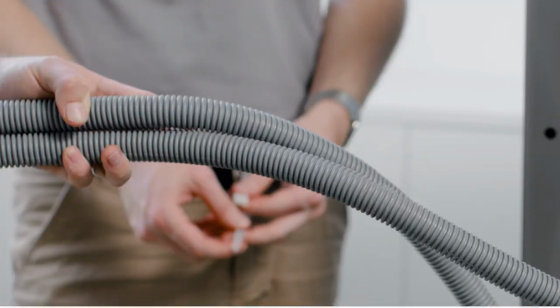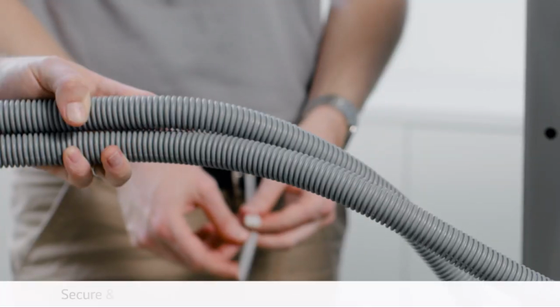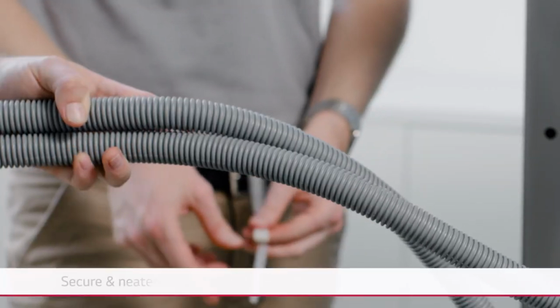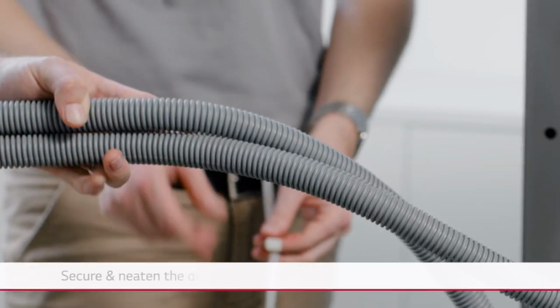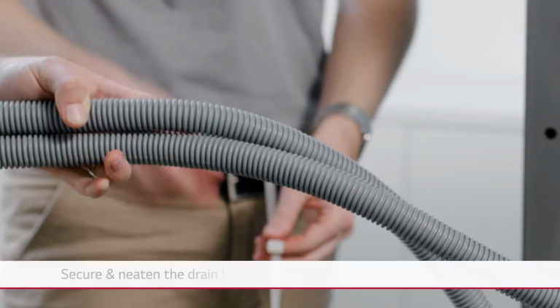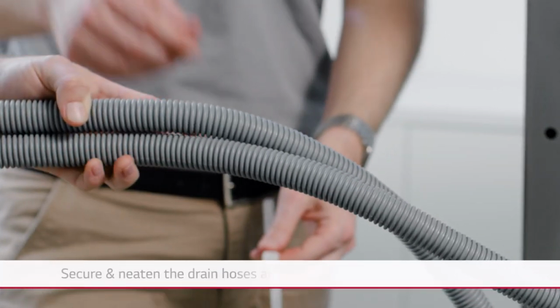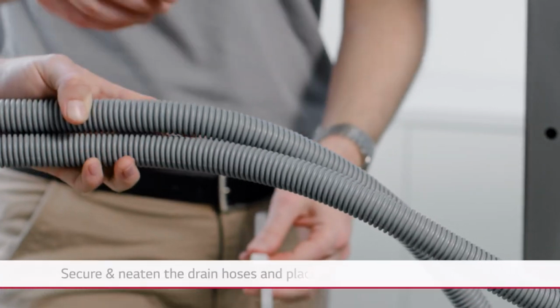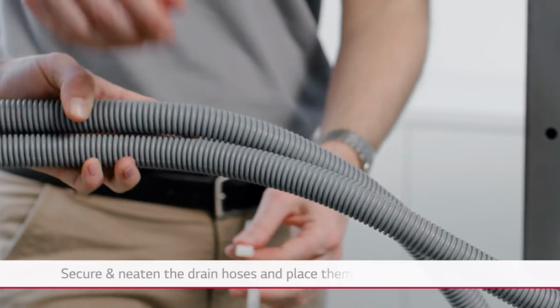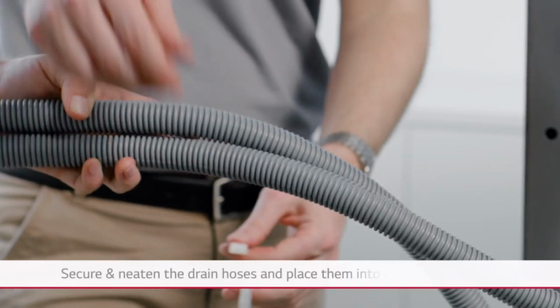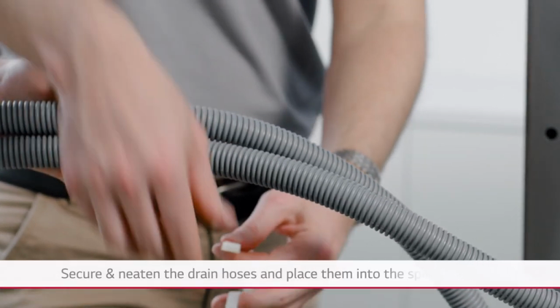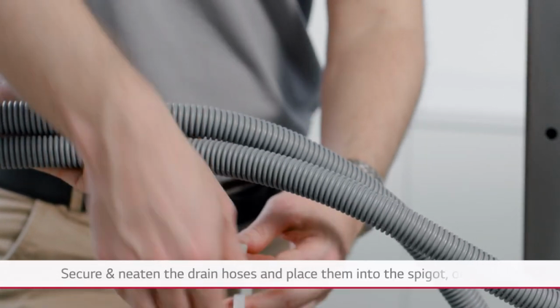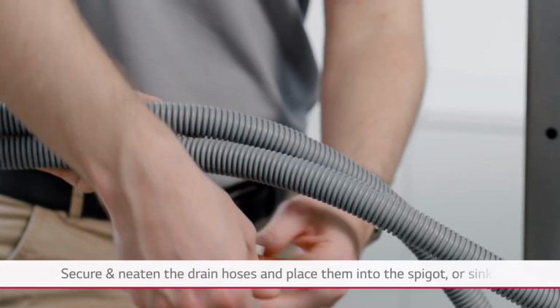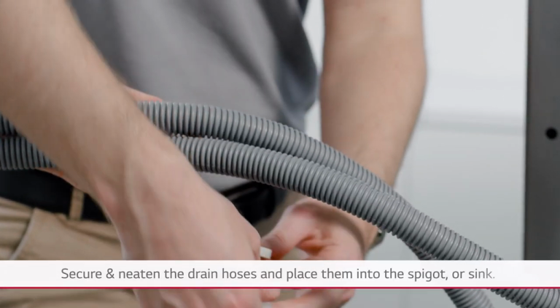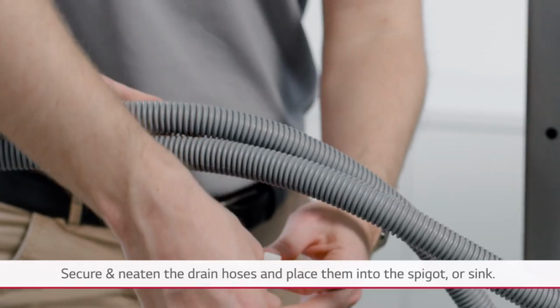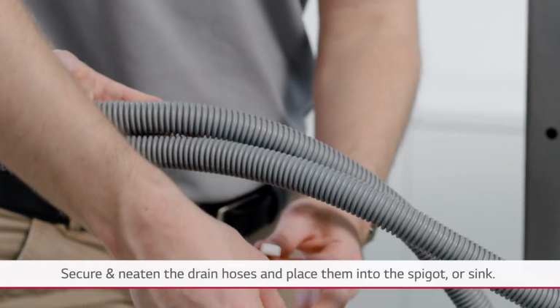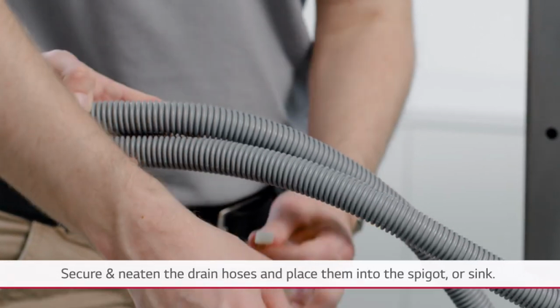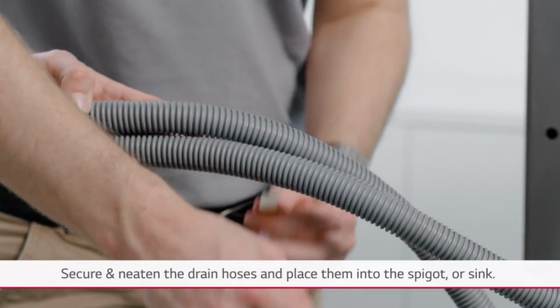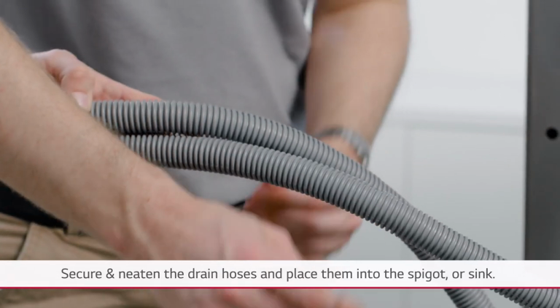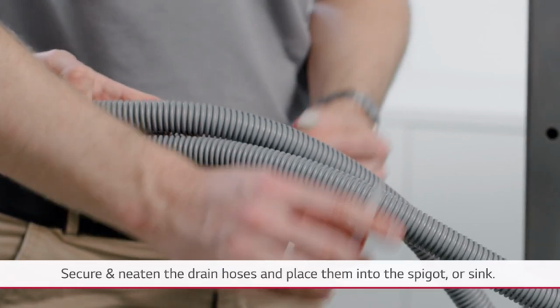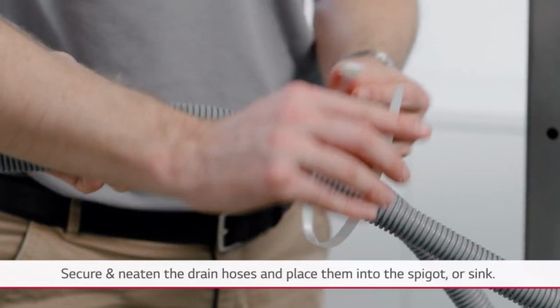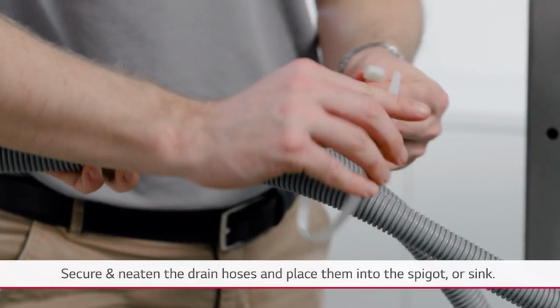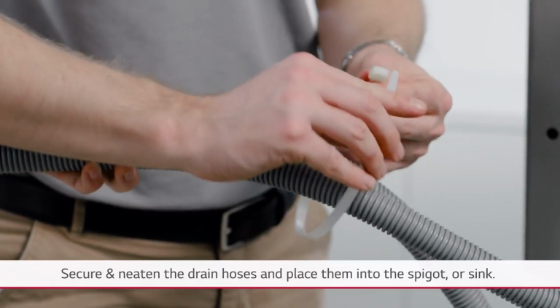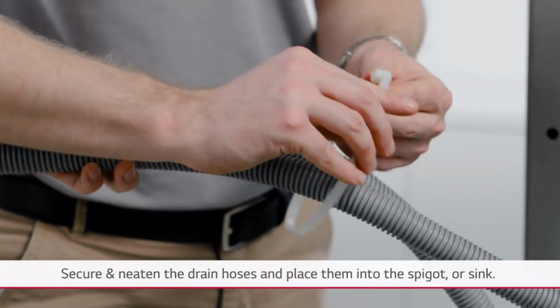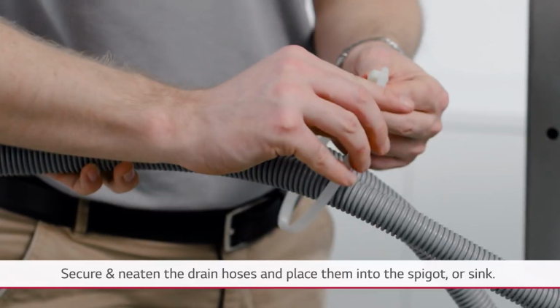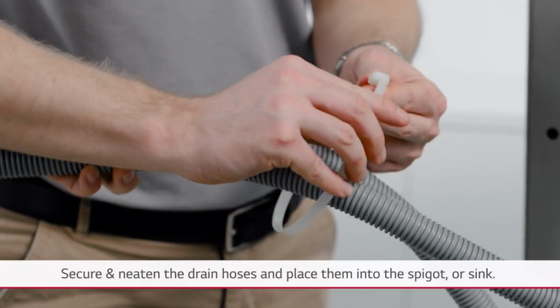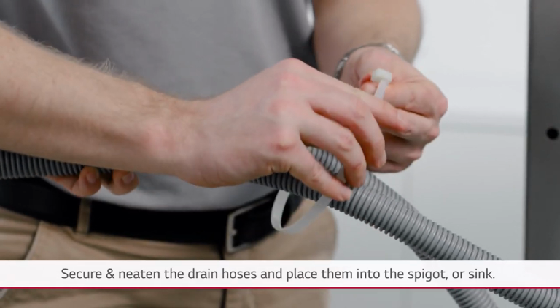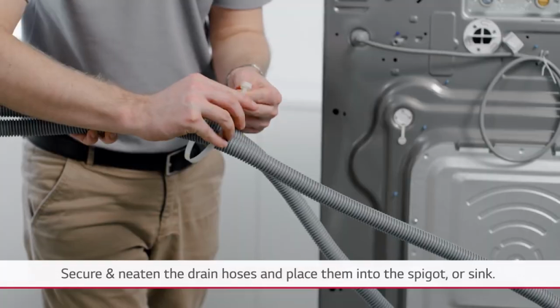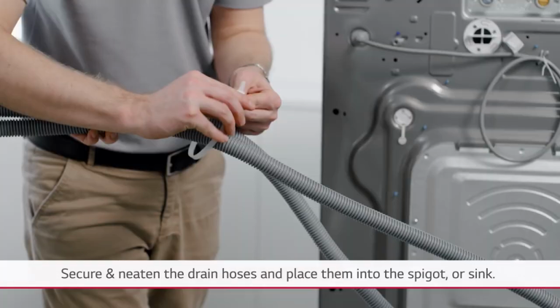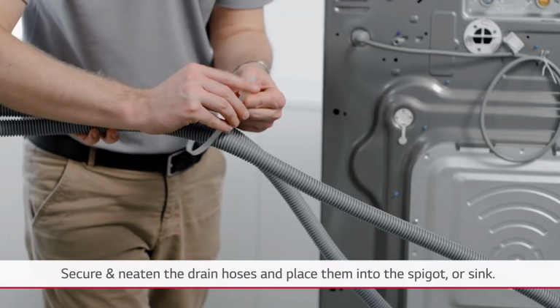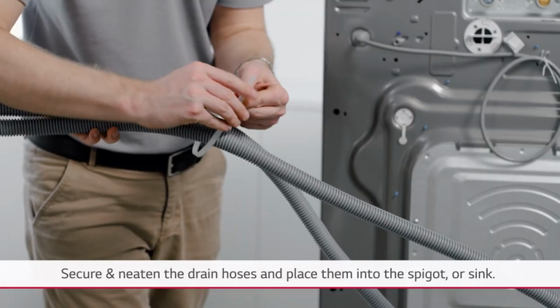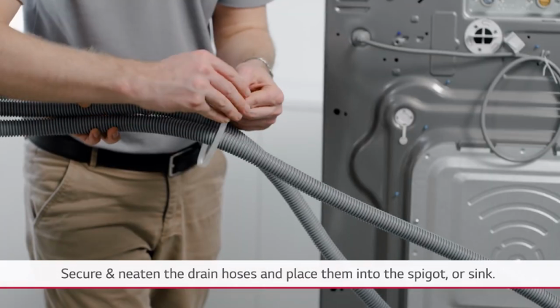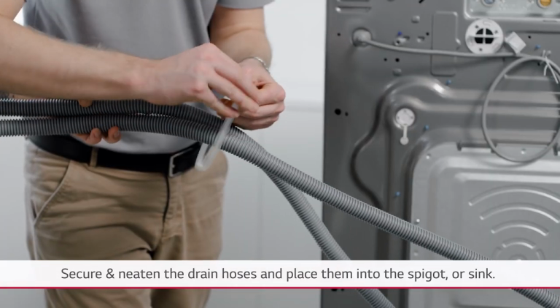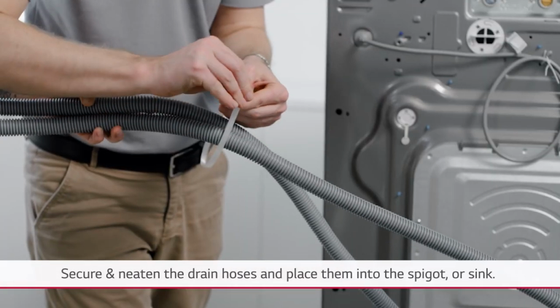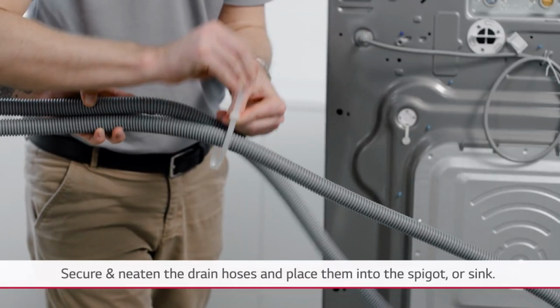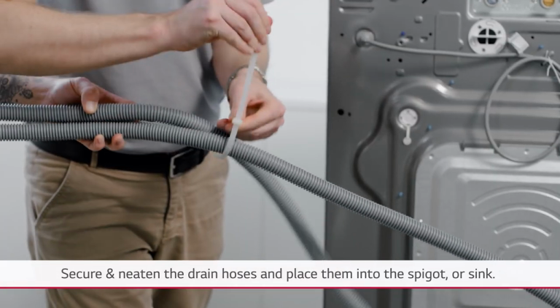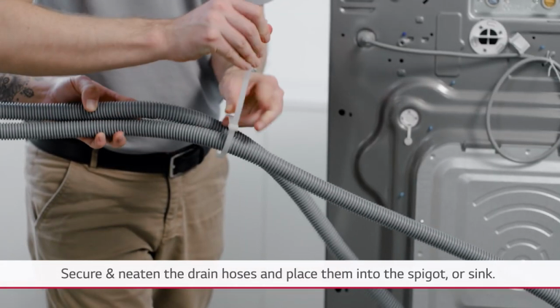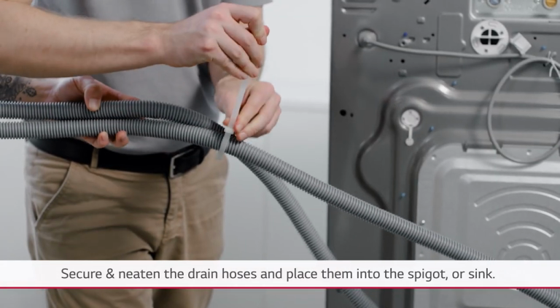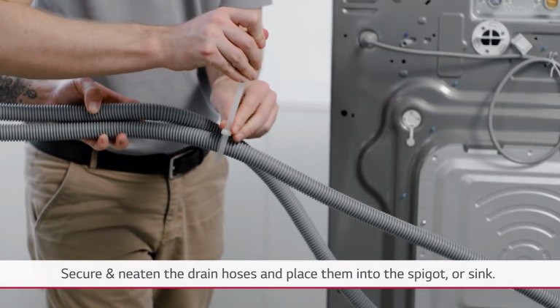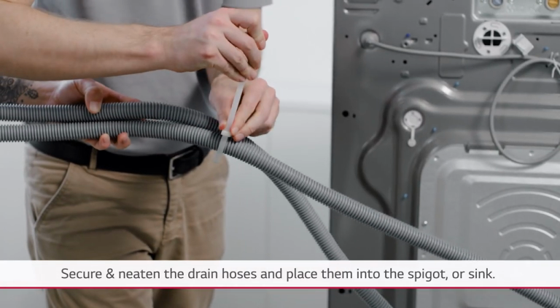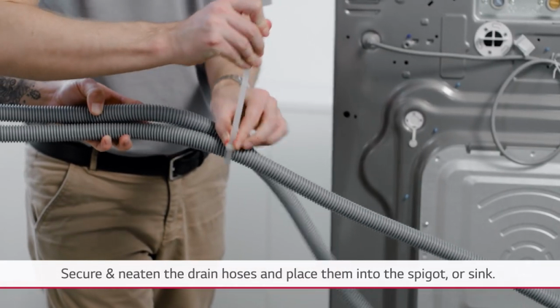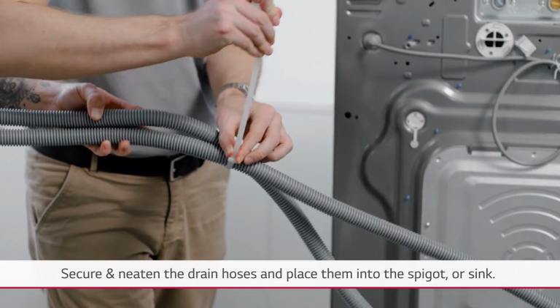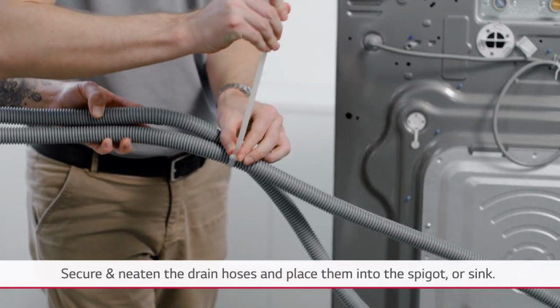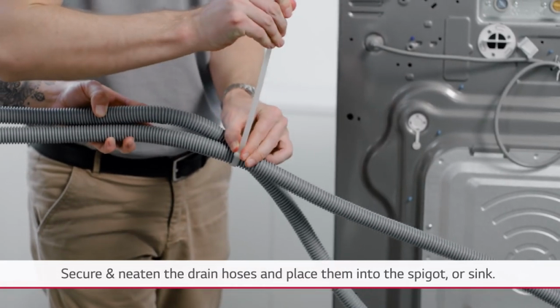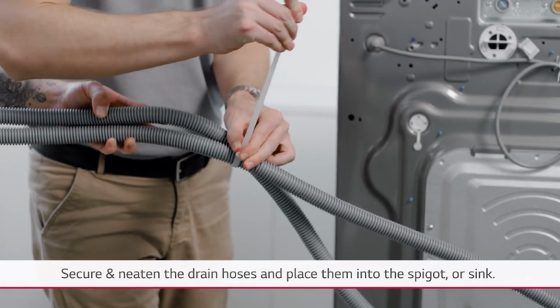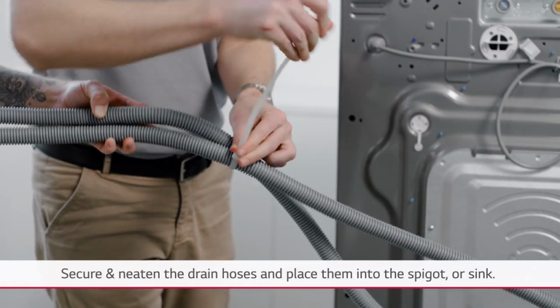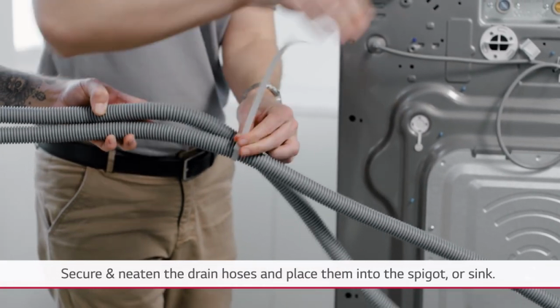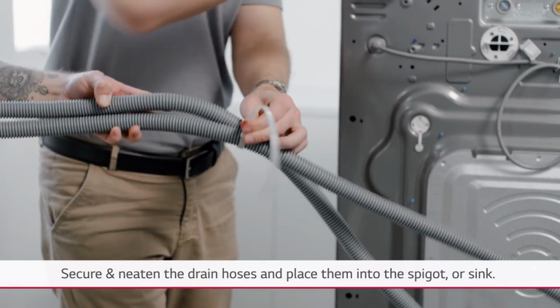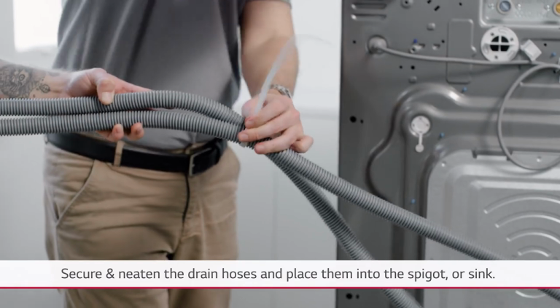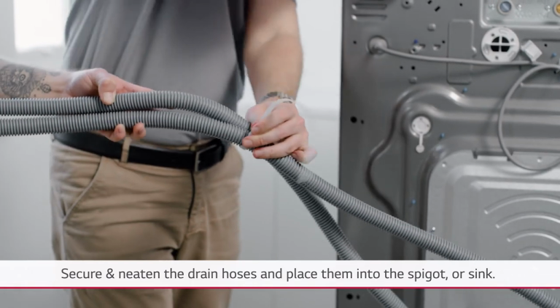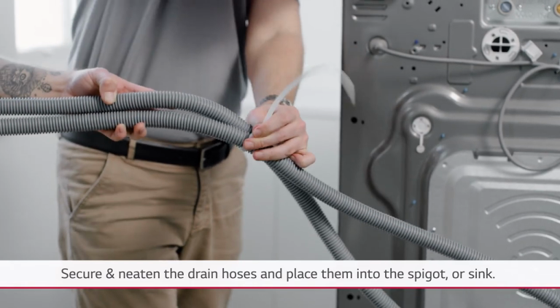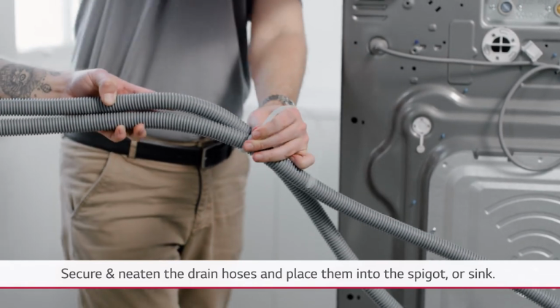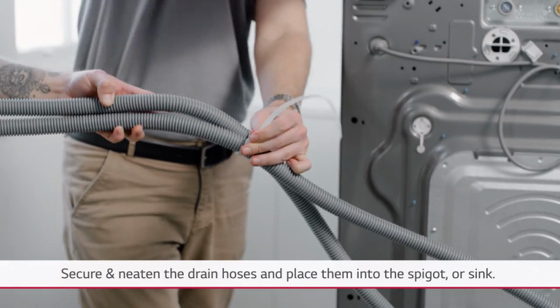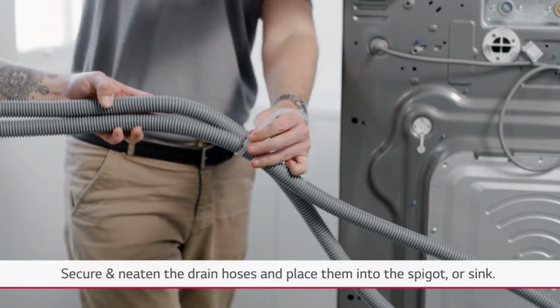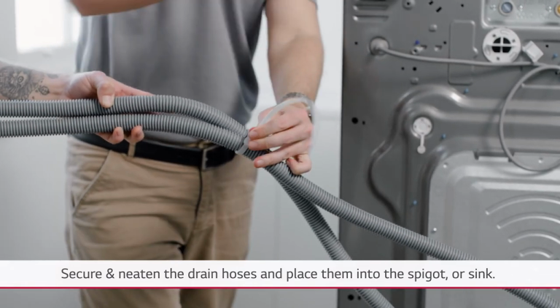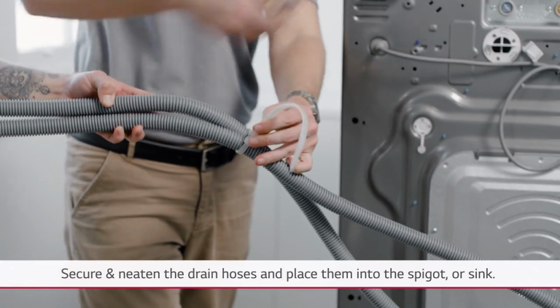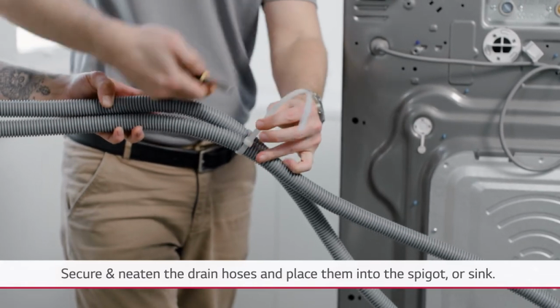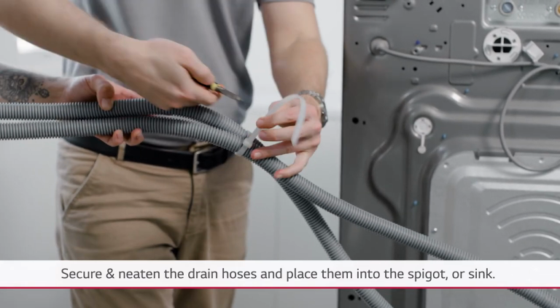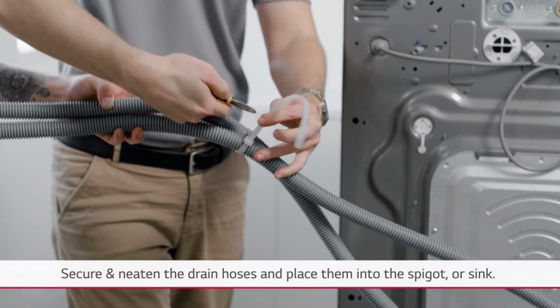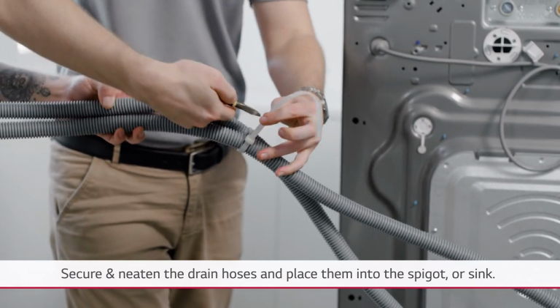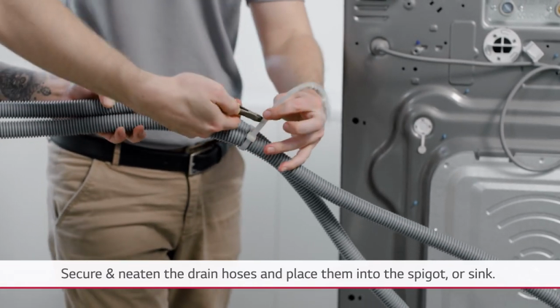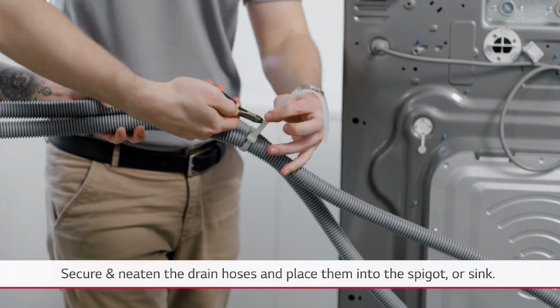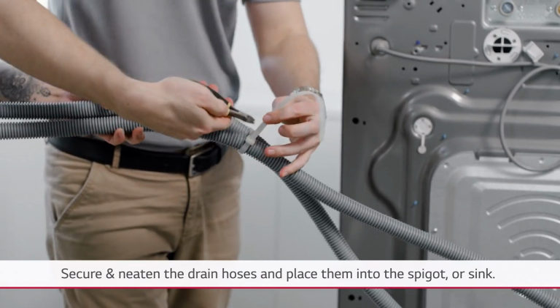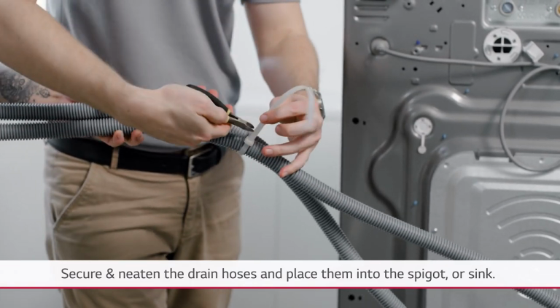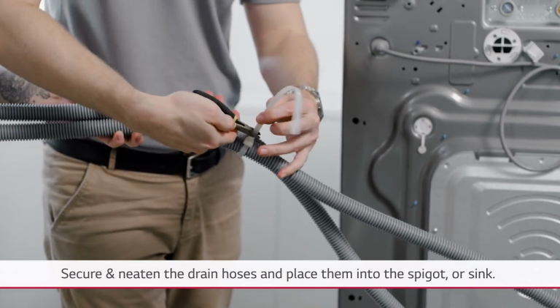Using zip ties and the arch bracket, secure and neaten the drain hoses and place them into the spigot or sink.